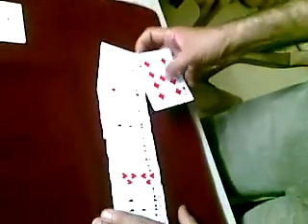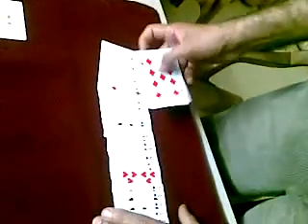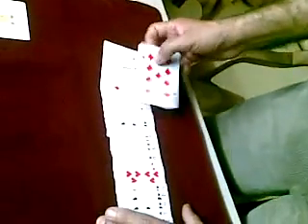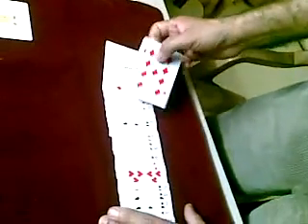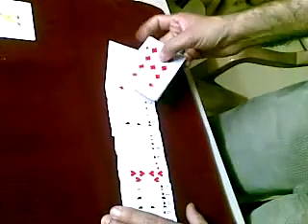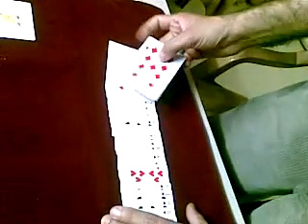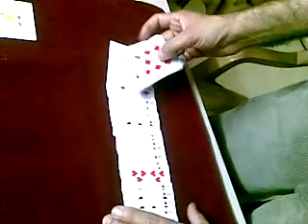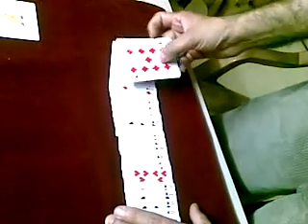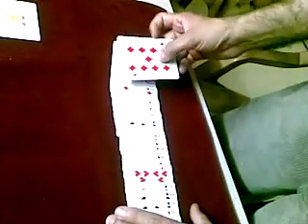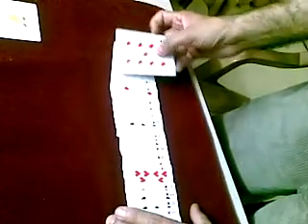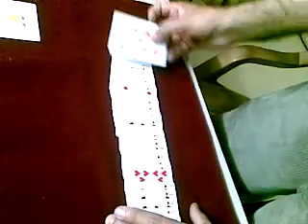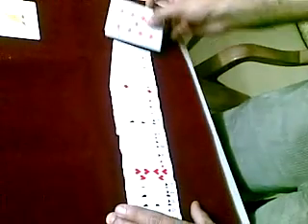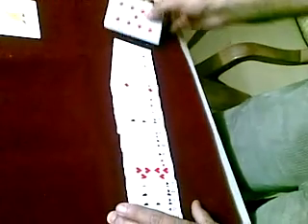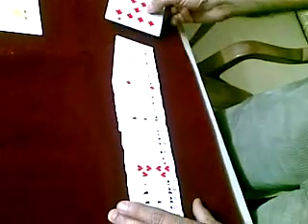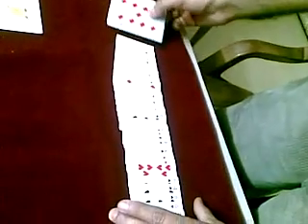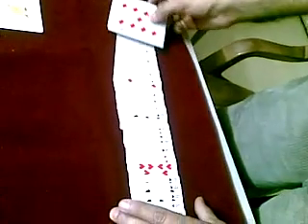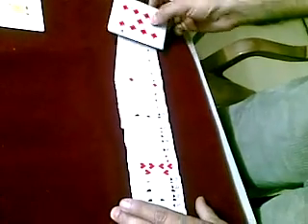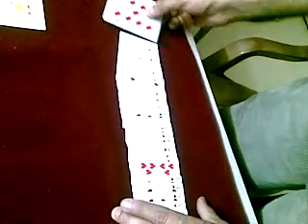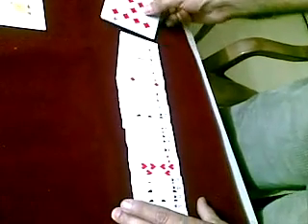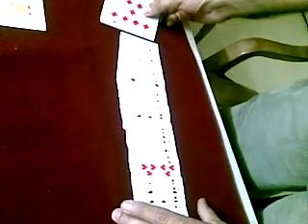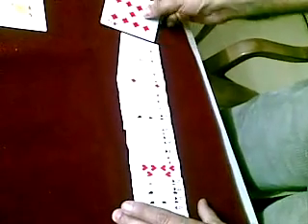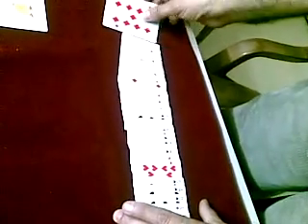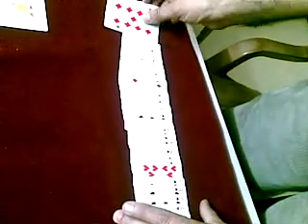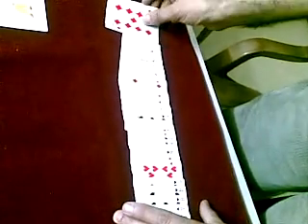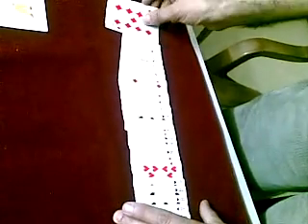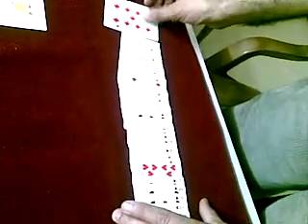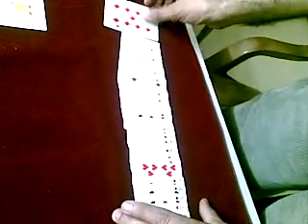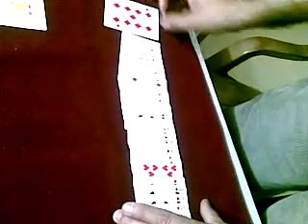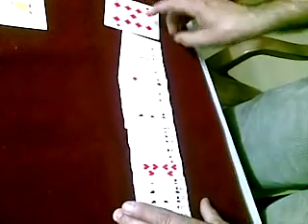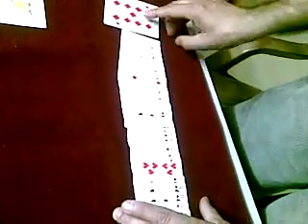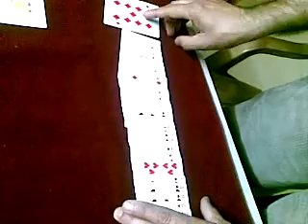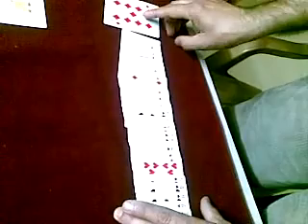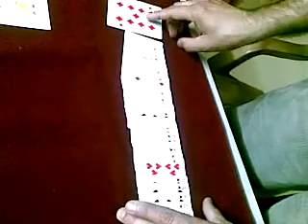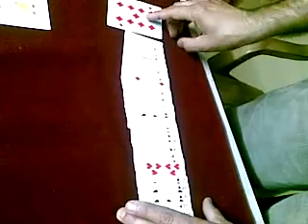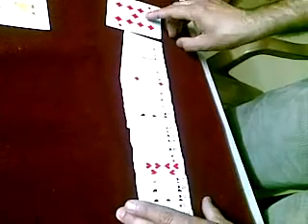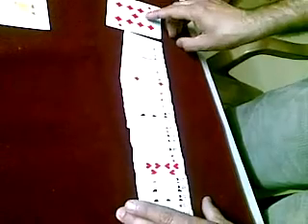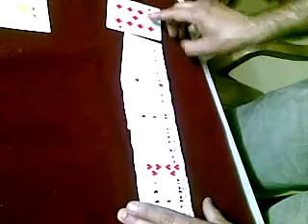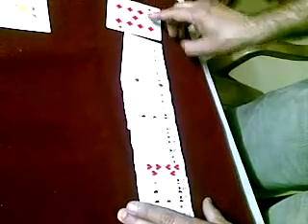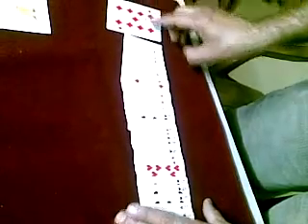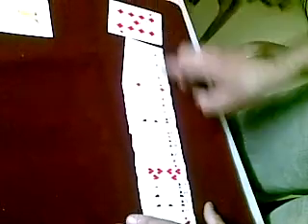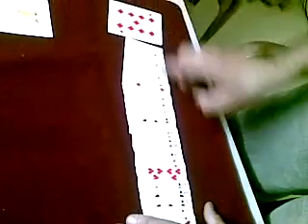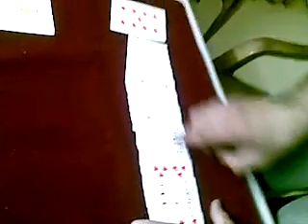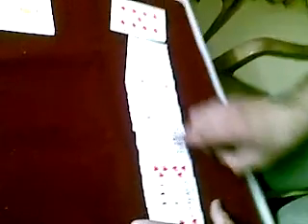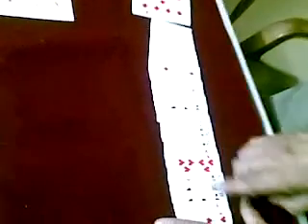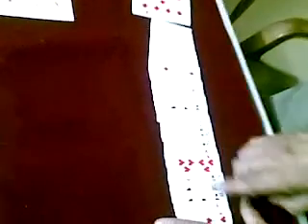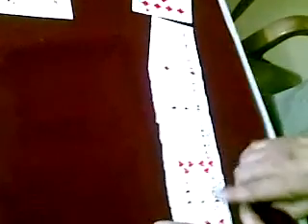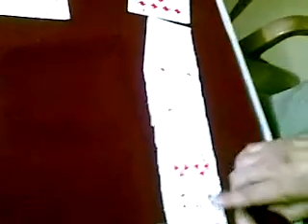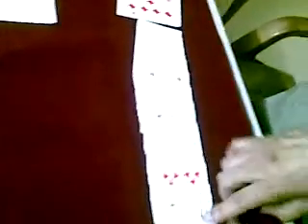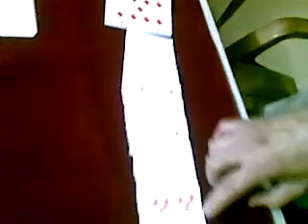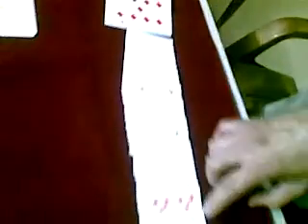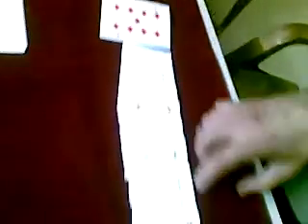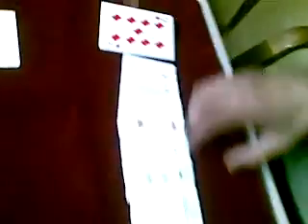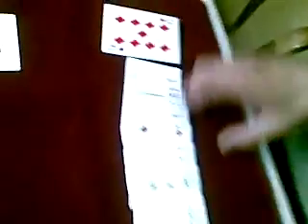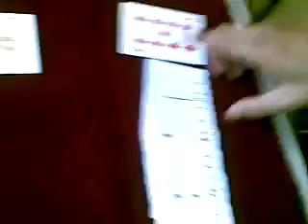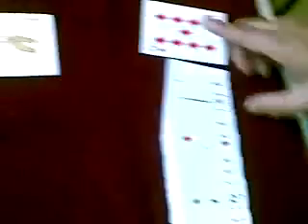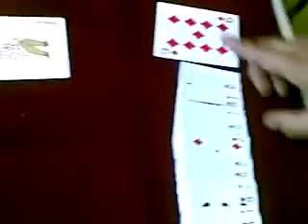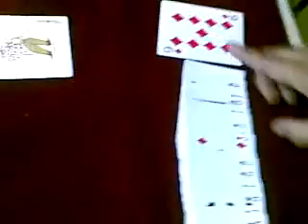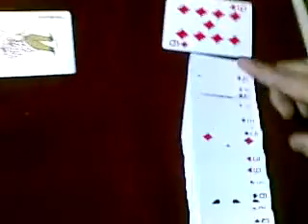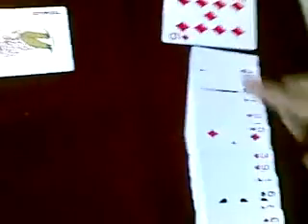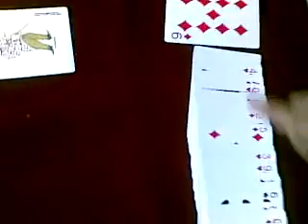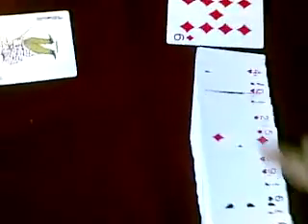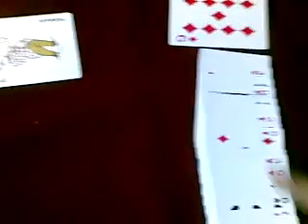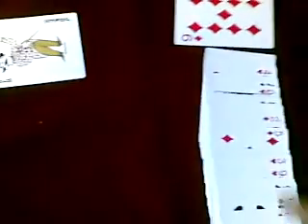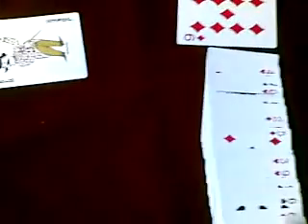What happened? Did you see? The Nine of Diamonds — double the size of the rest of the cards.